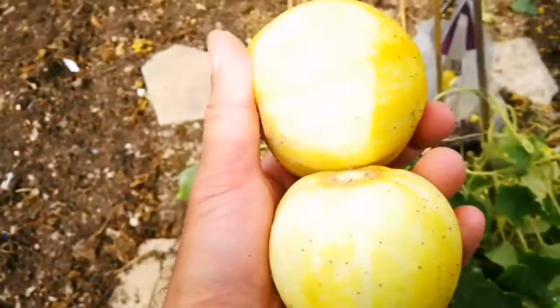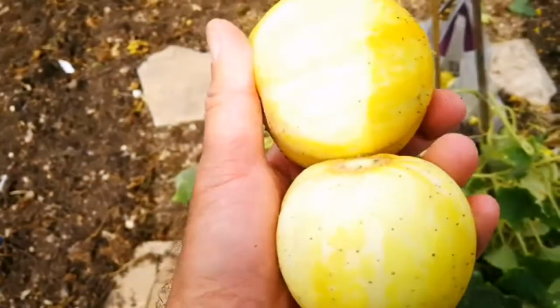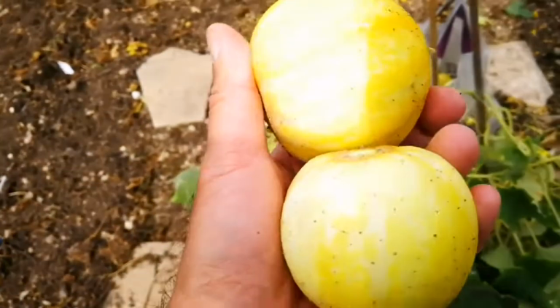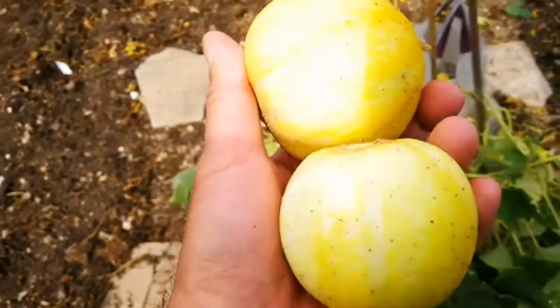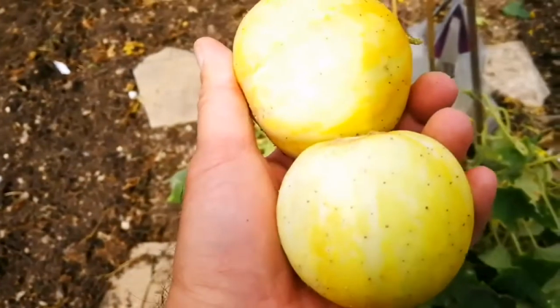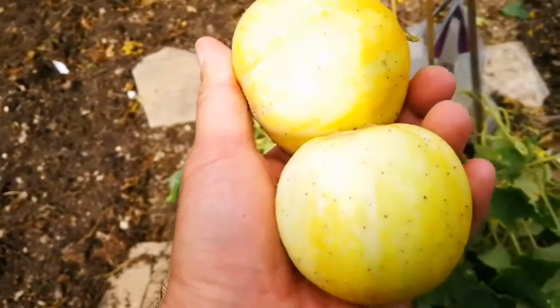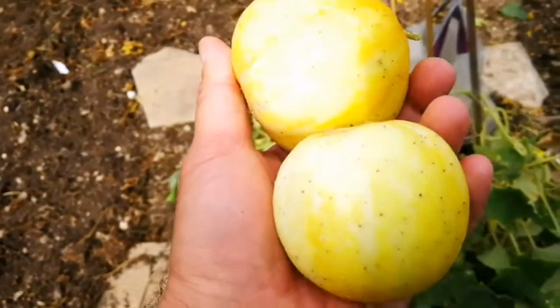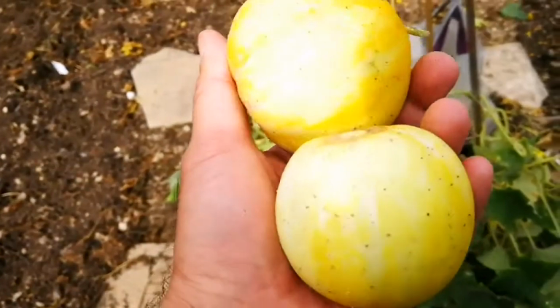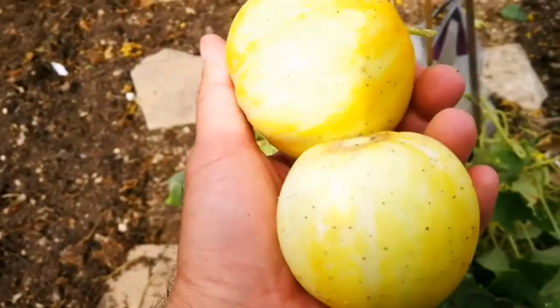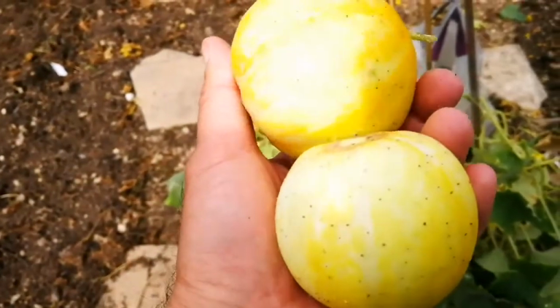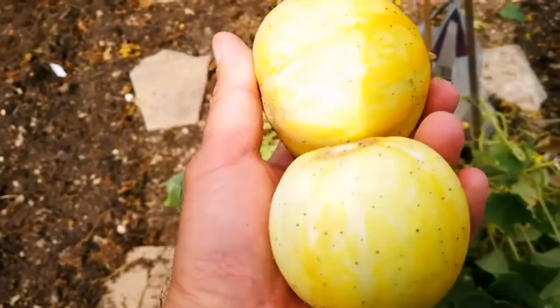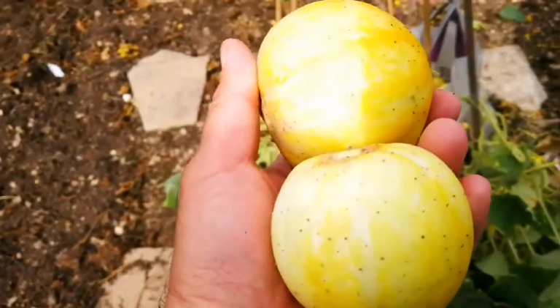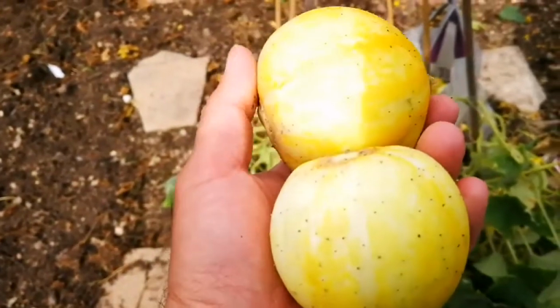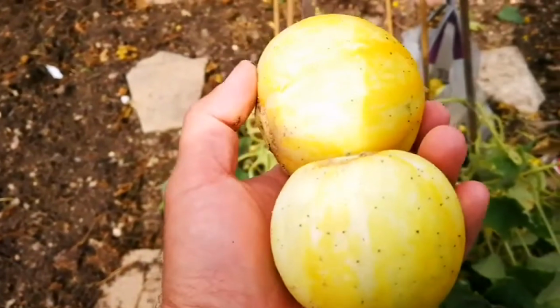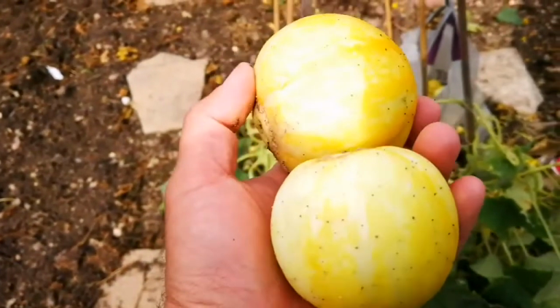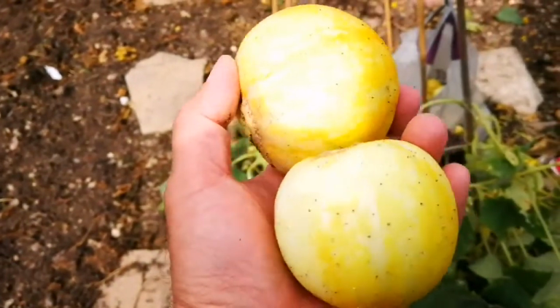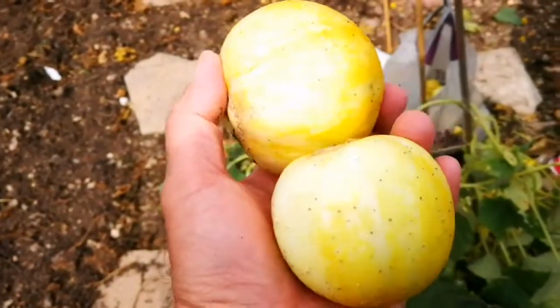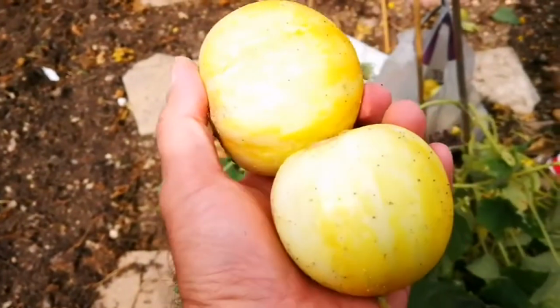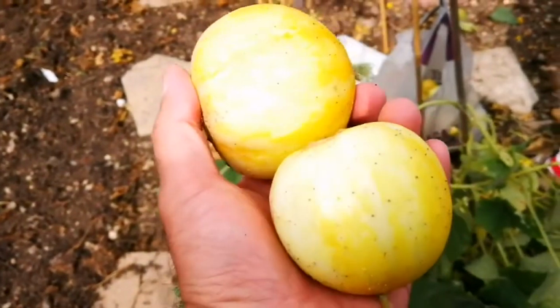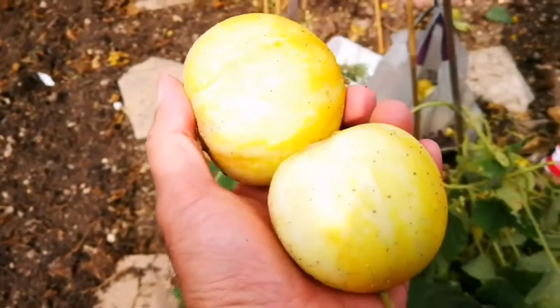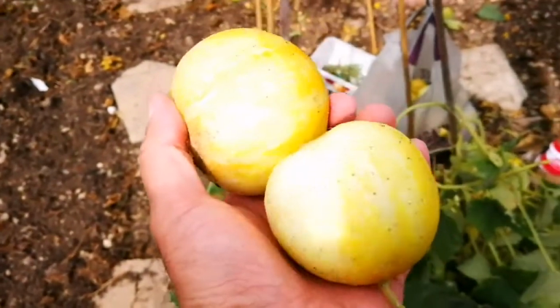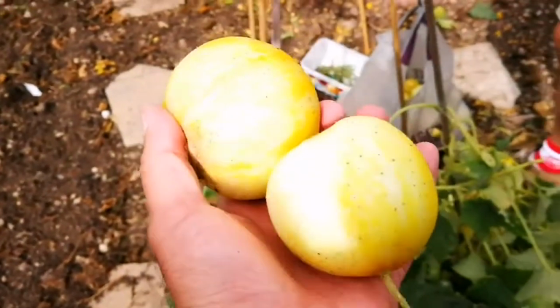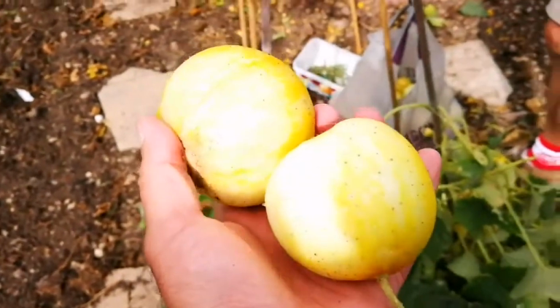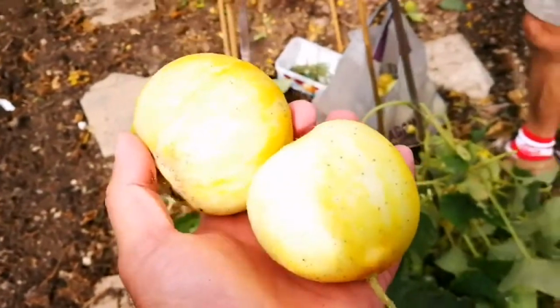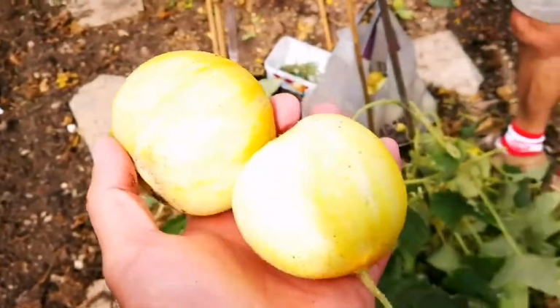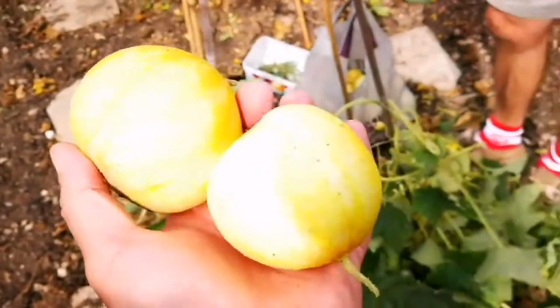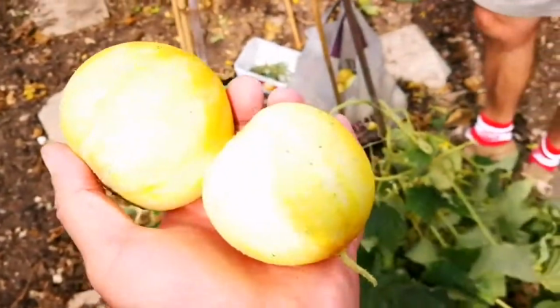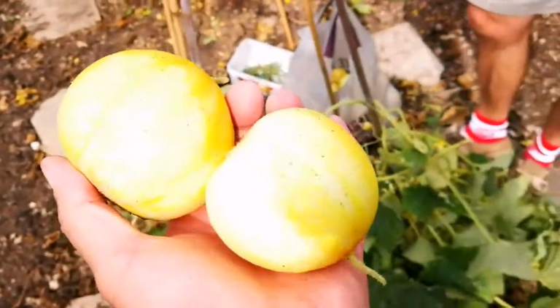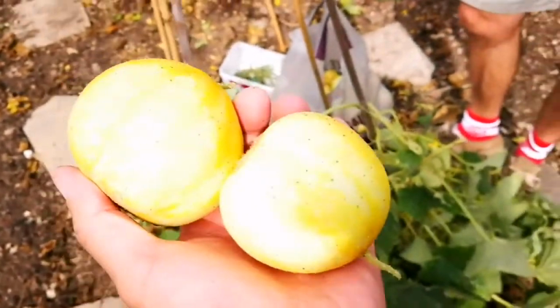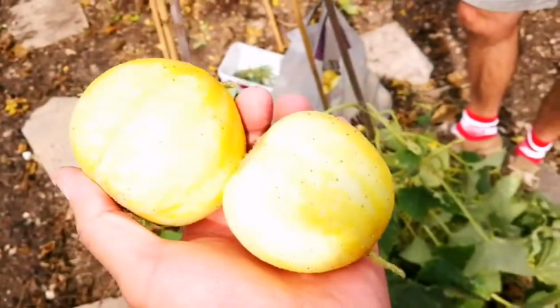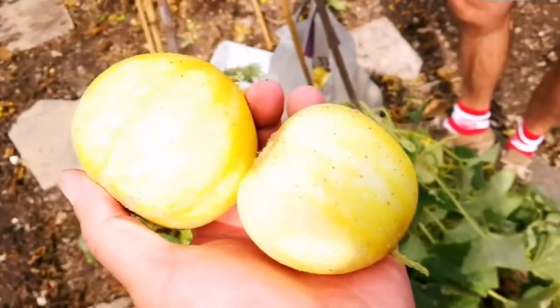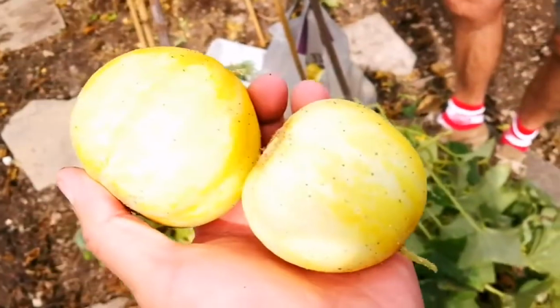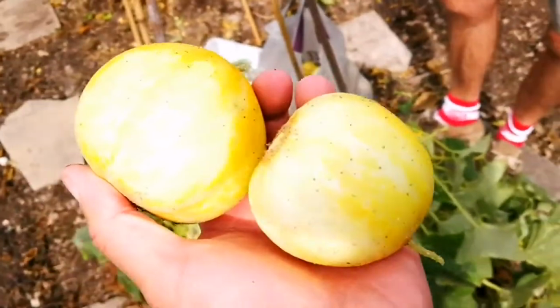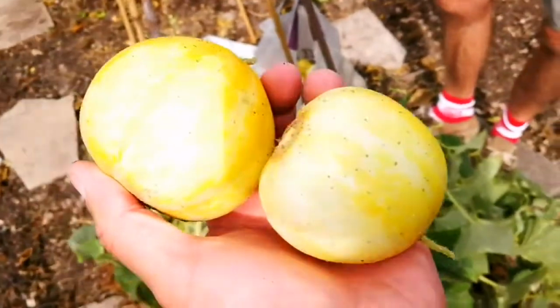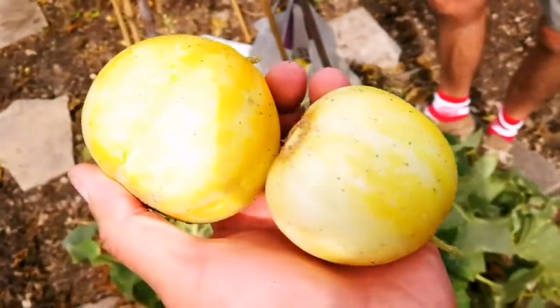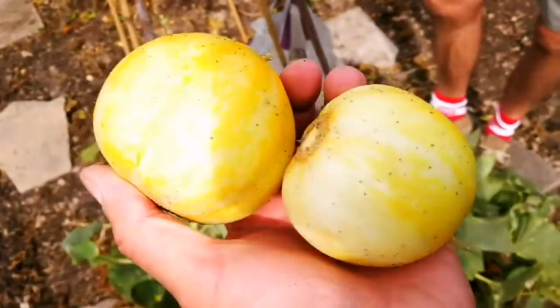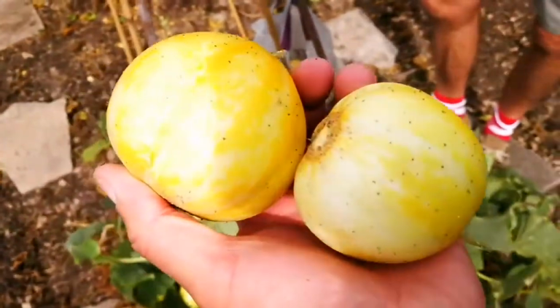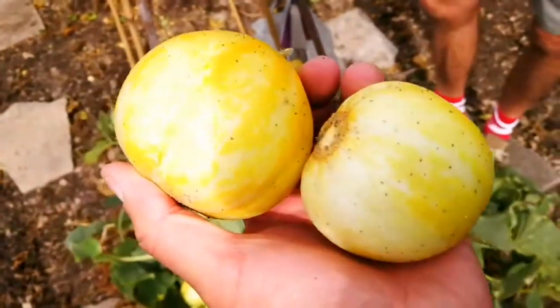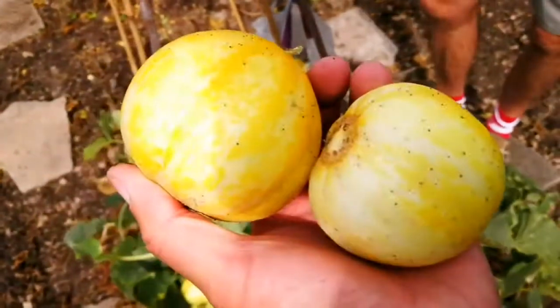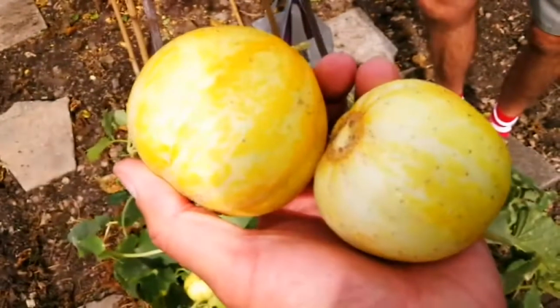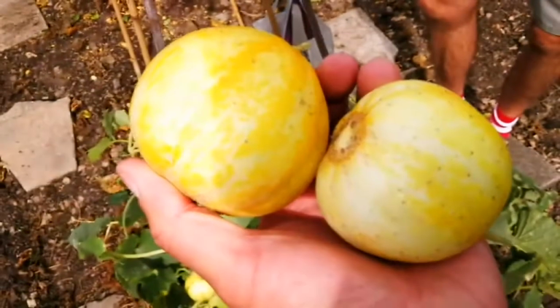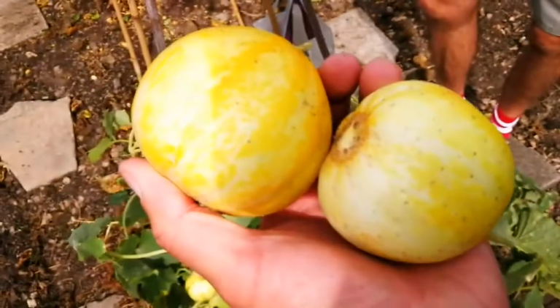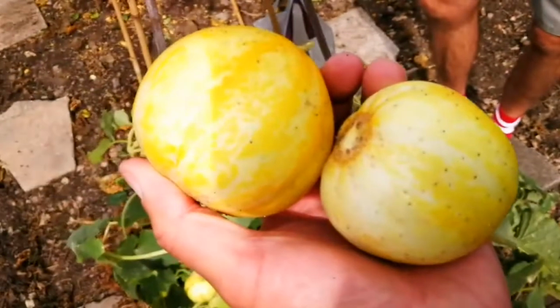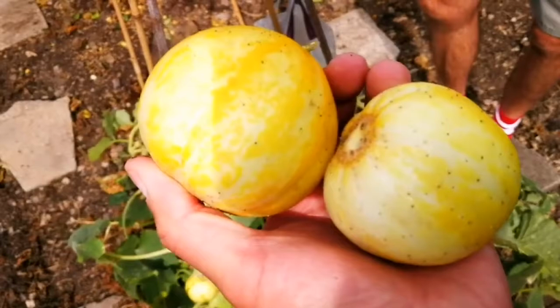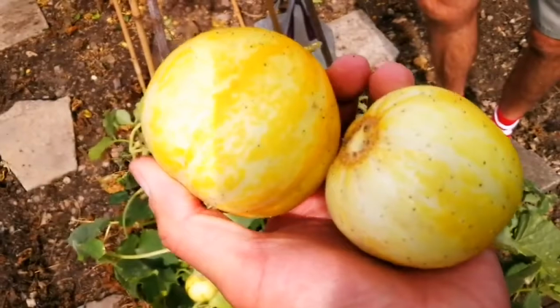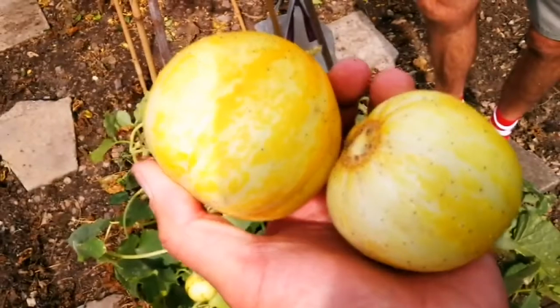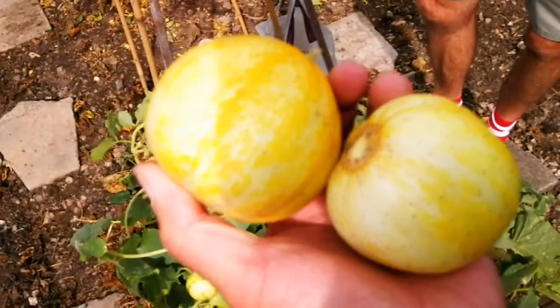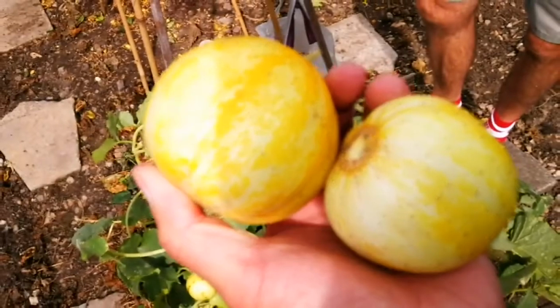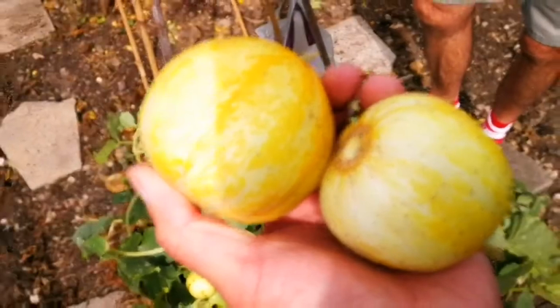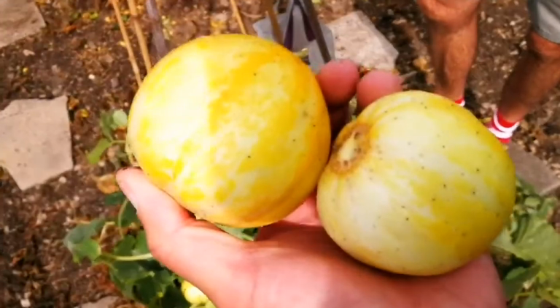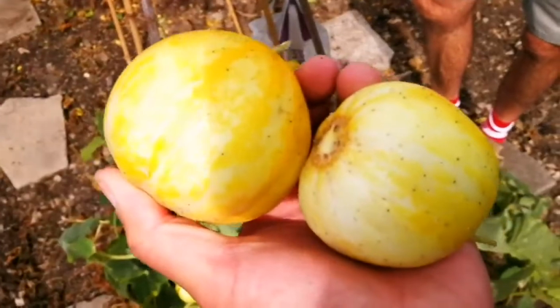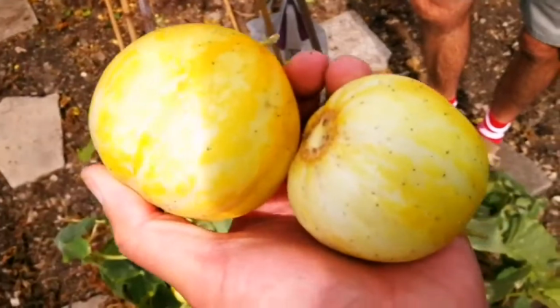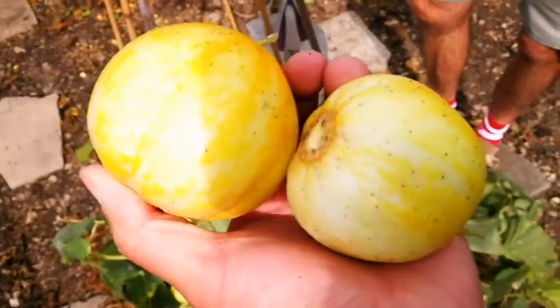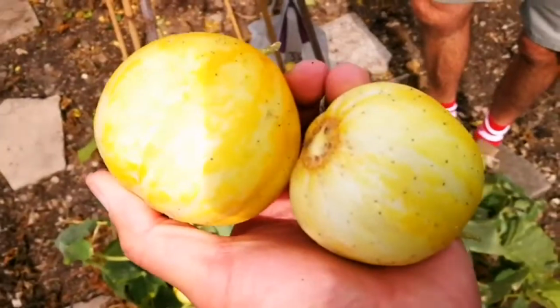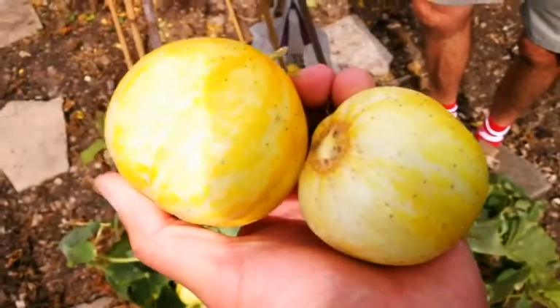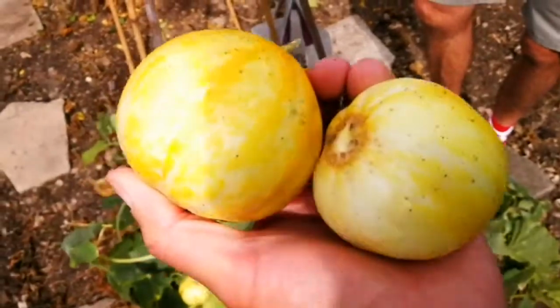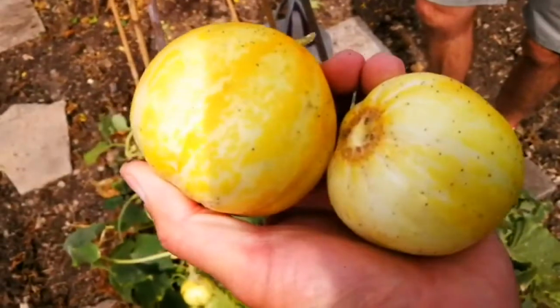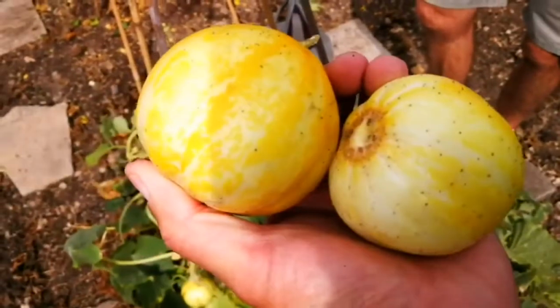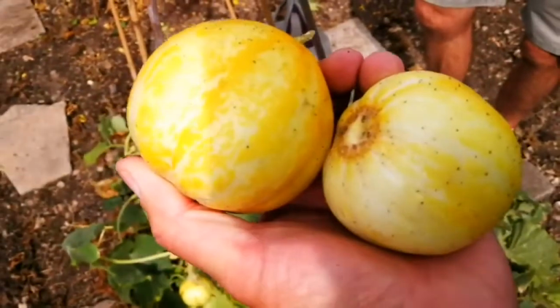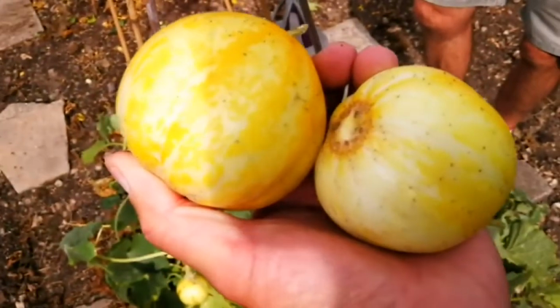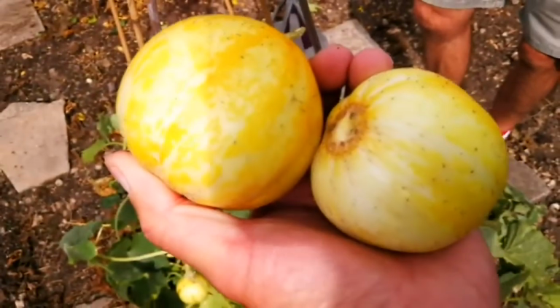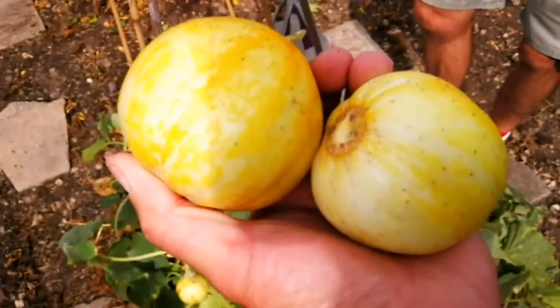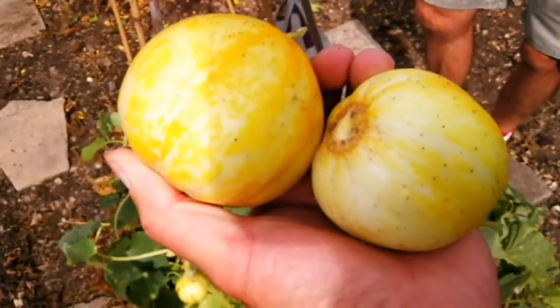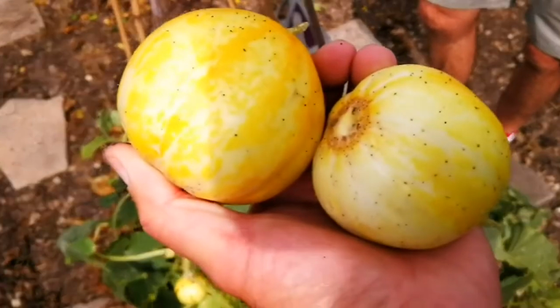They probably need peeling because the skin's a bit tougher. I suppose it's like a proper melon. Yeah, but inside it's just like a normal cucumber. Oh, lovely. It's amazing.